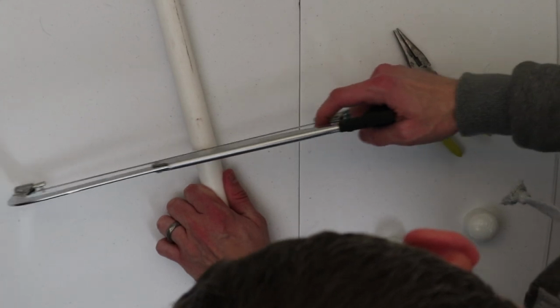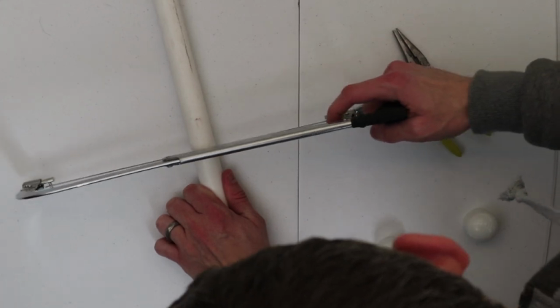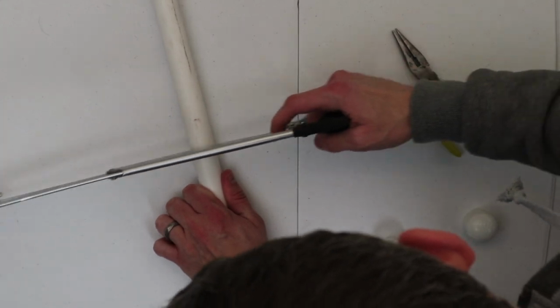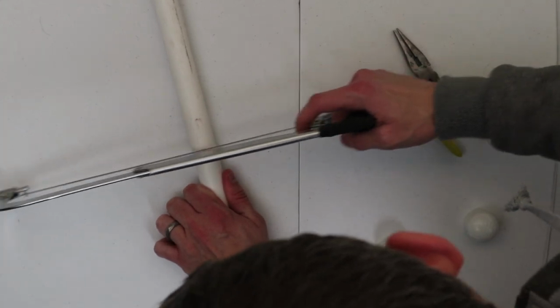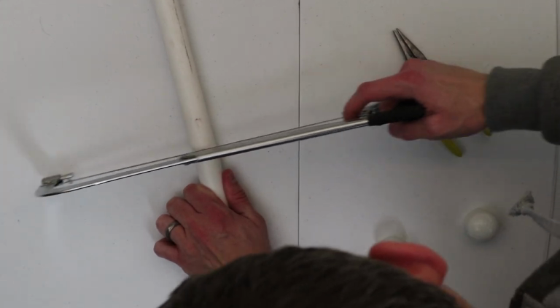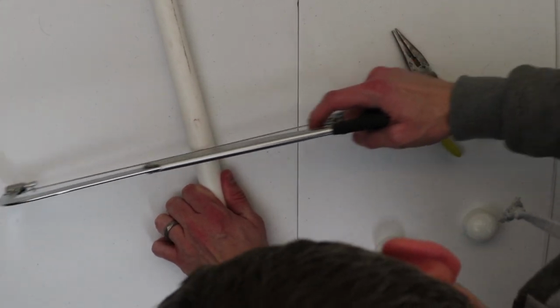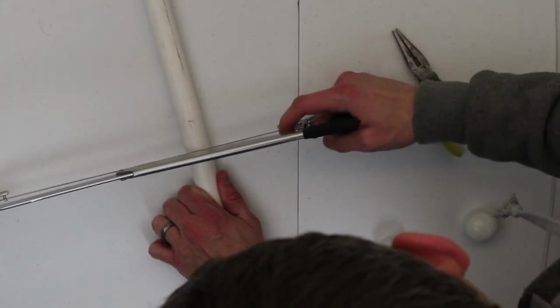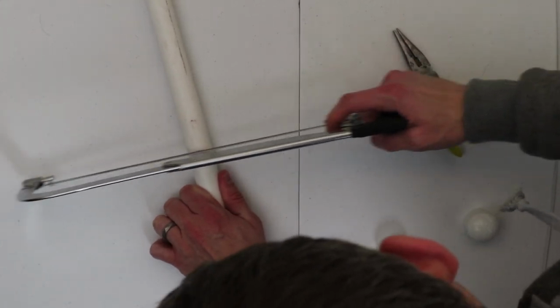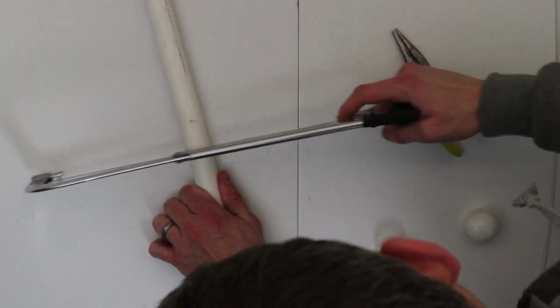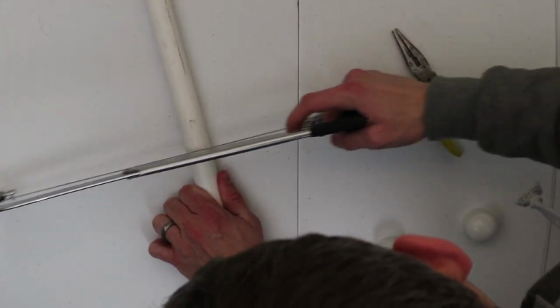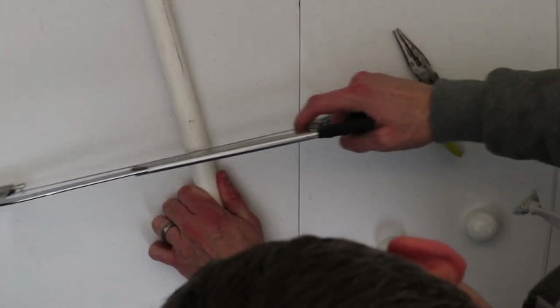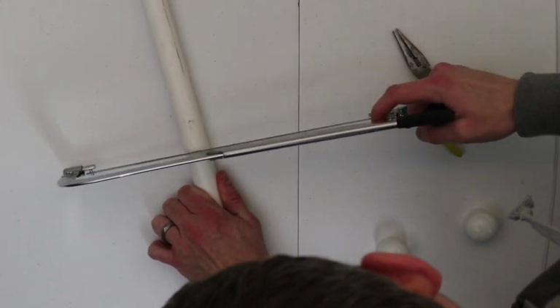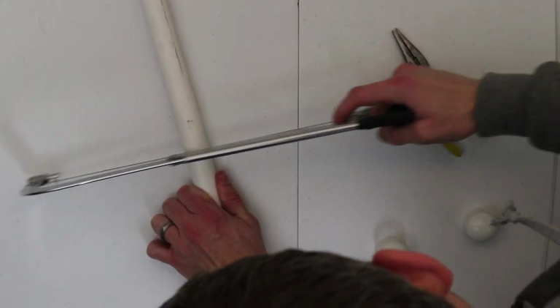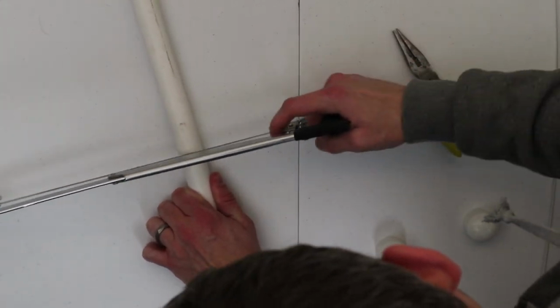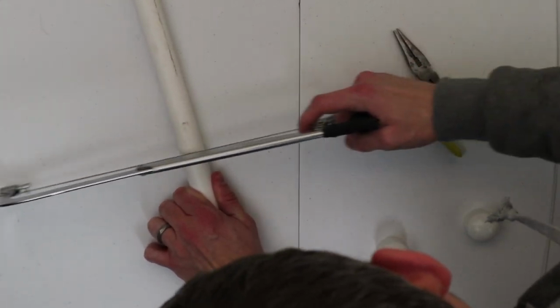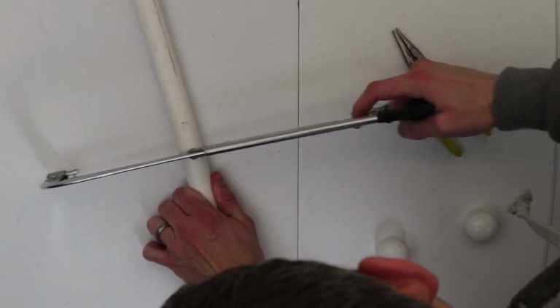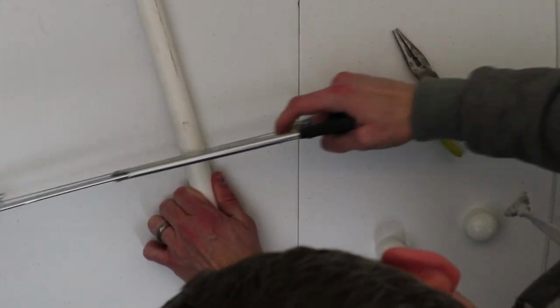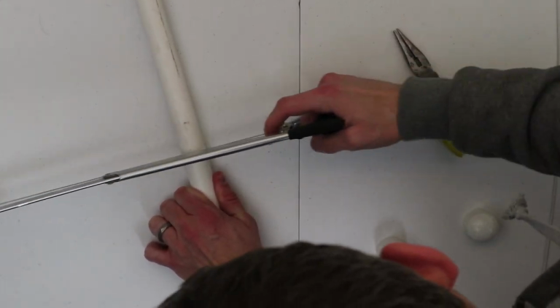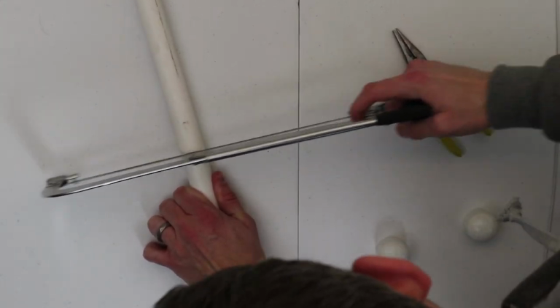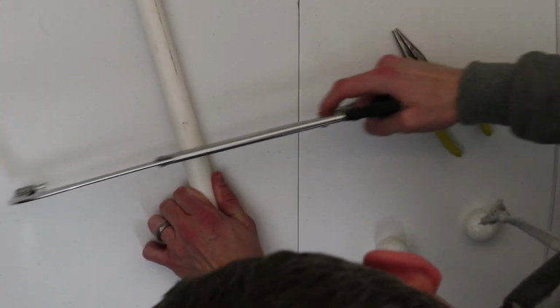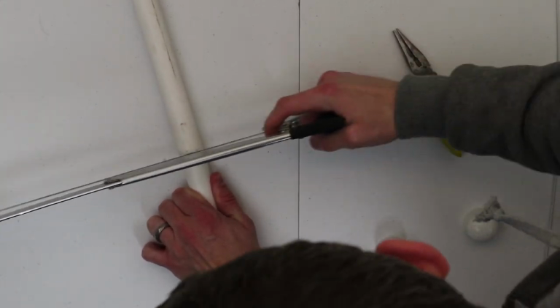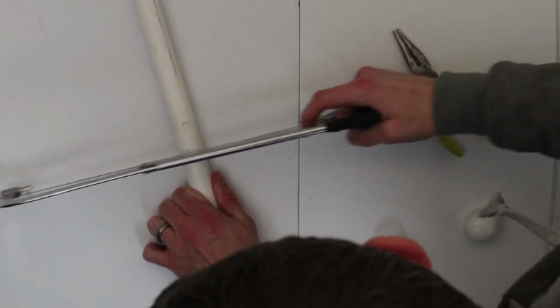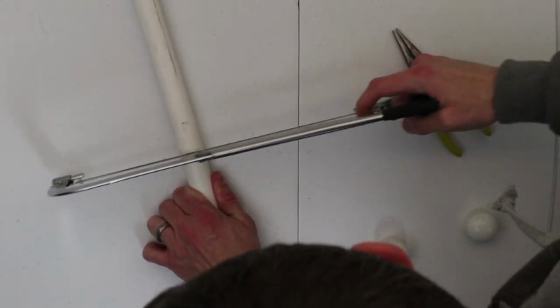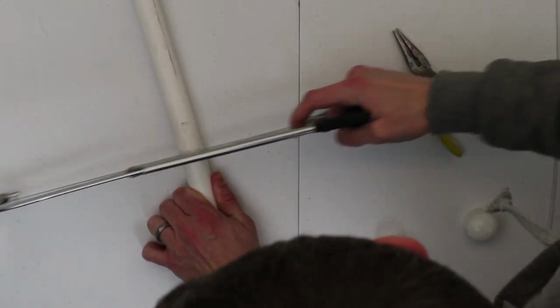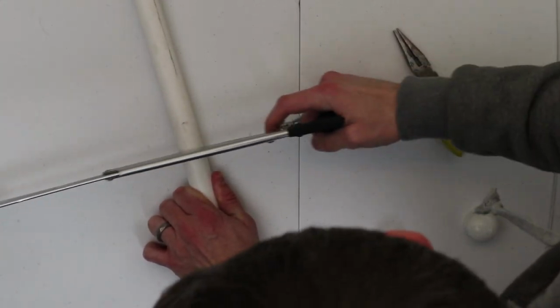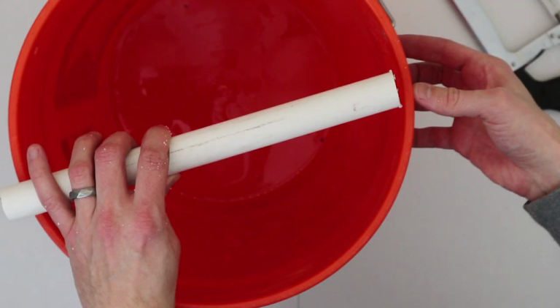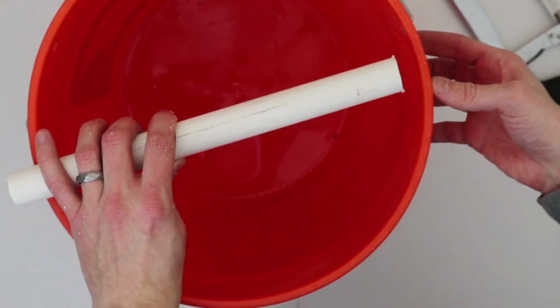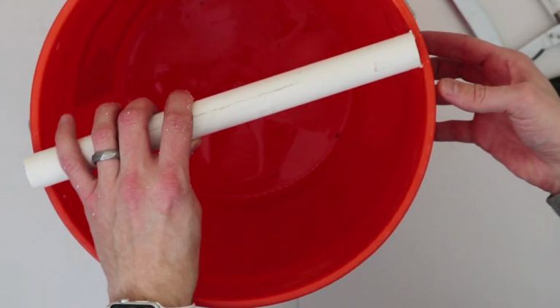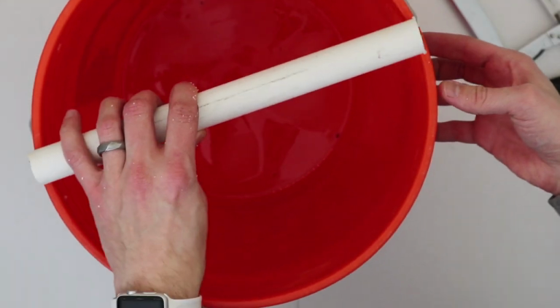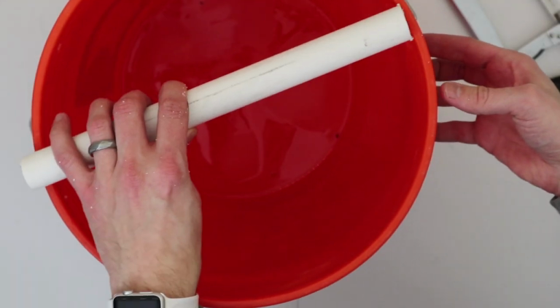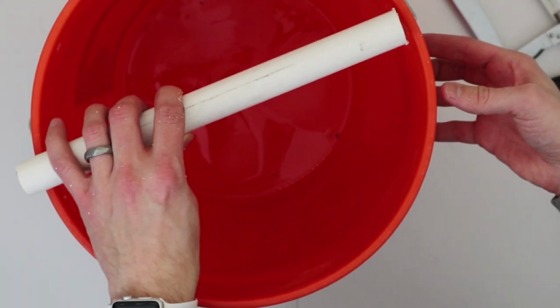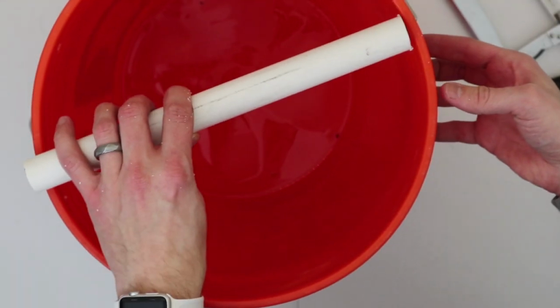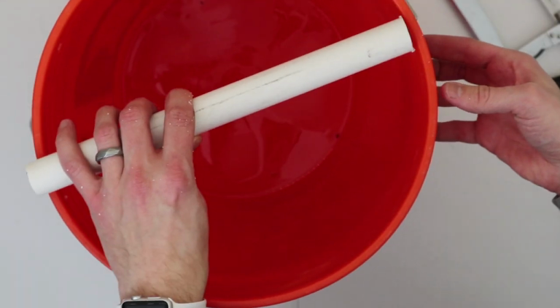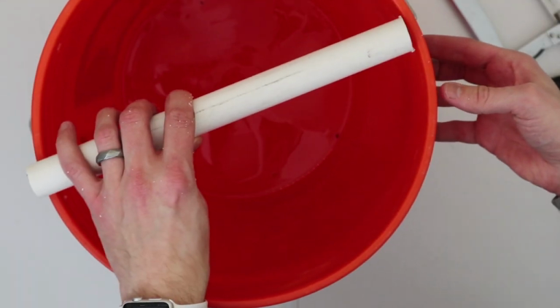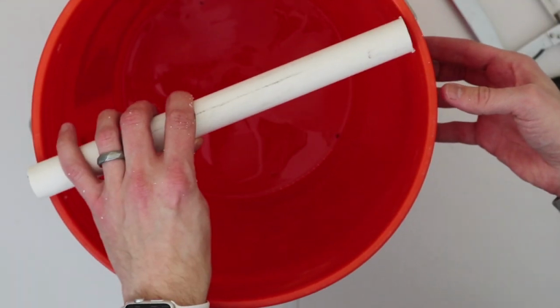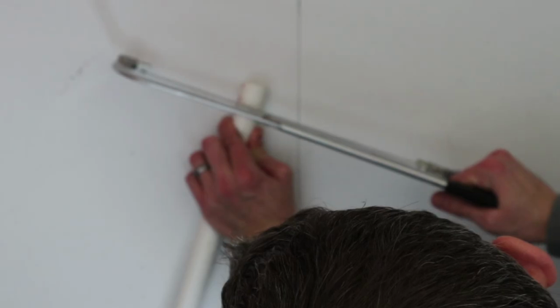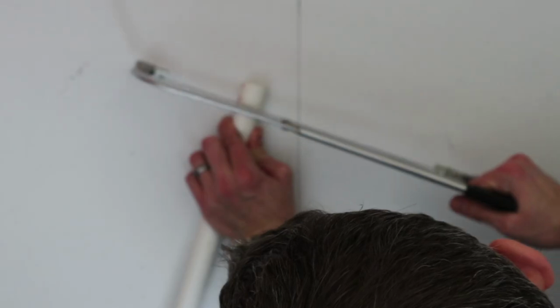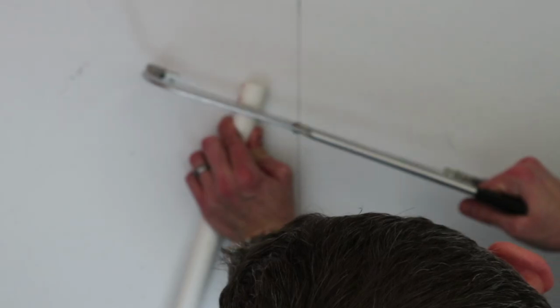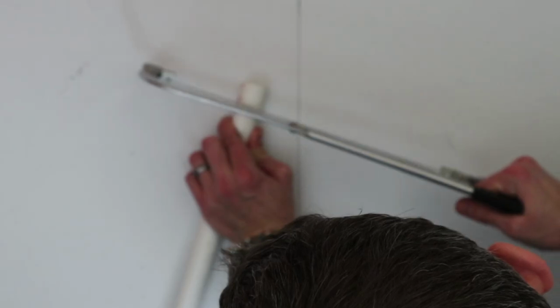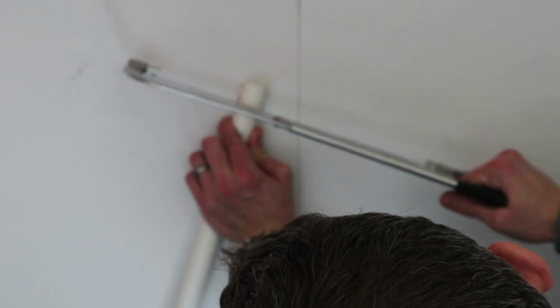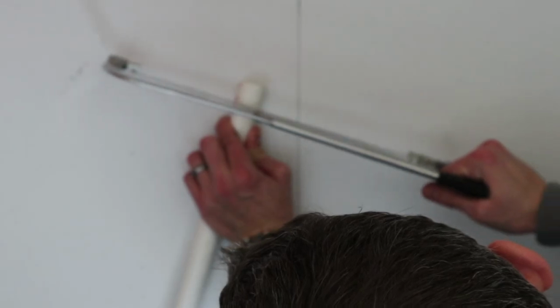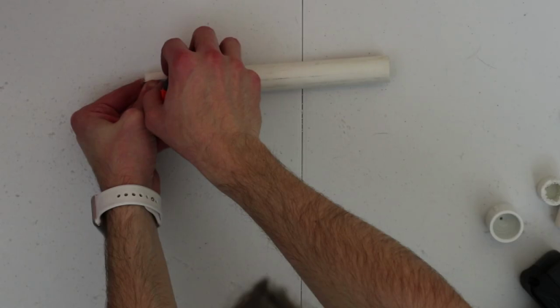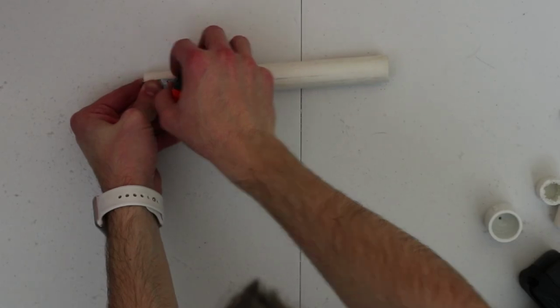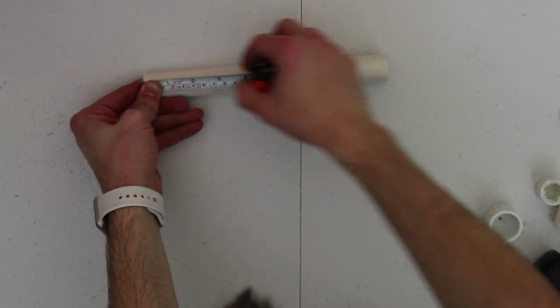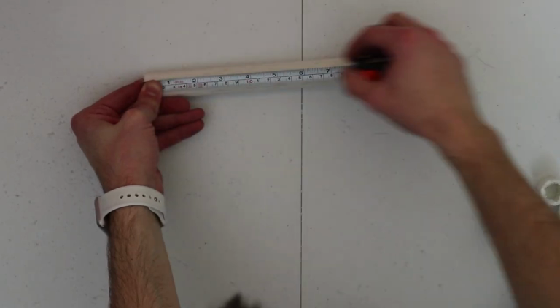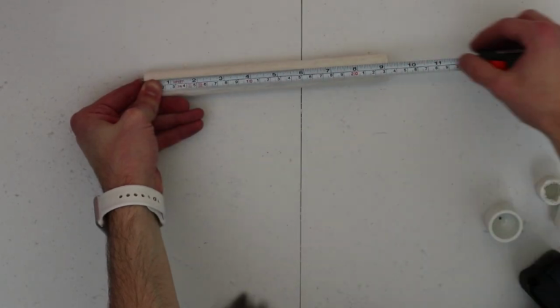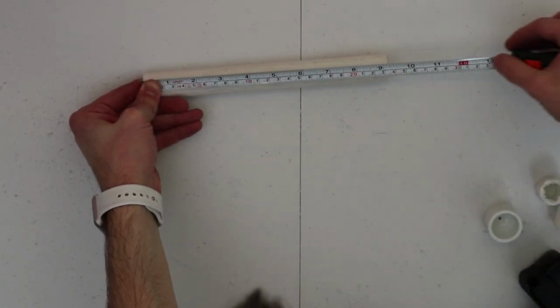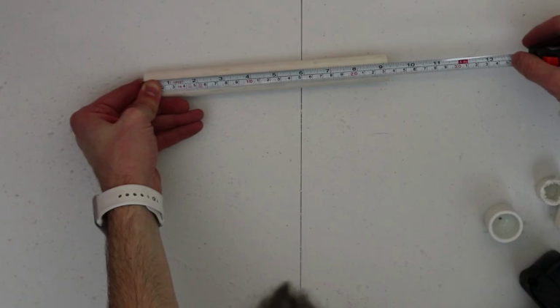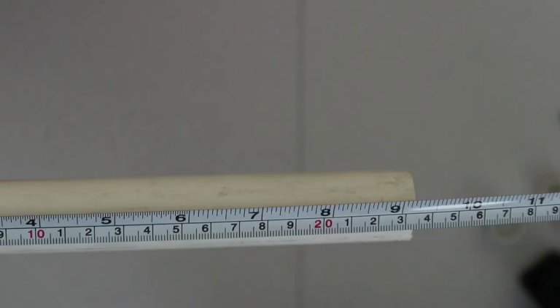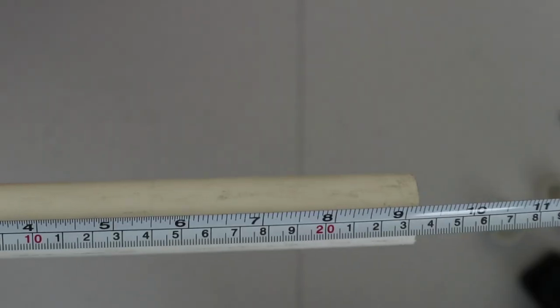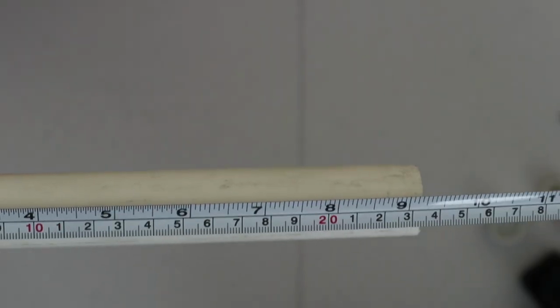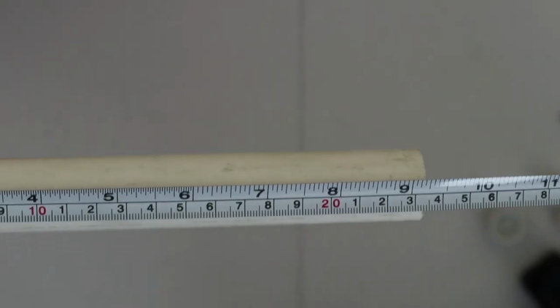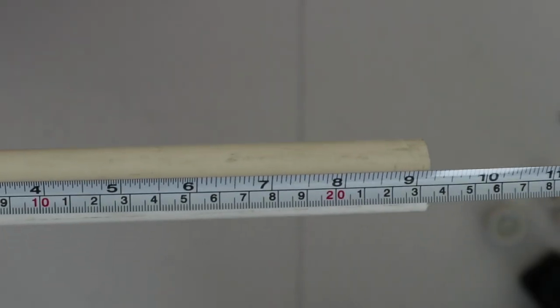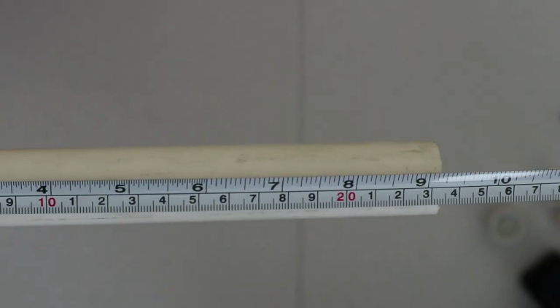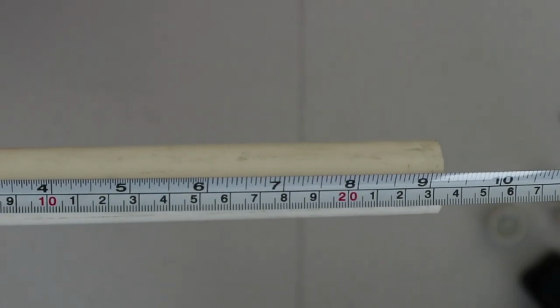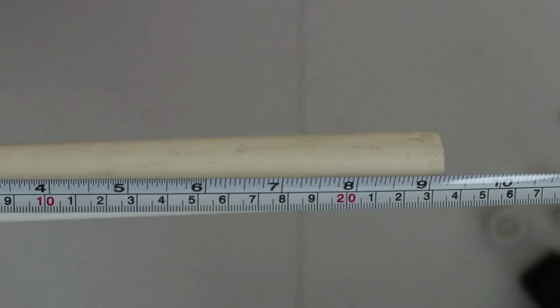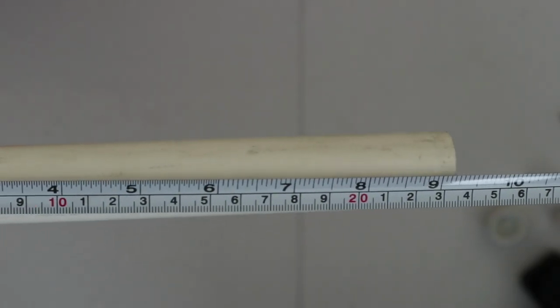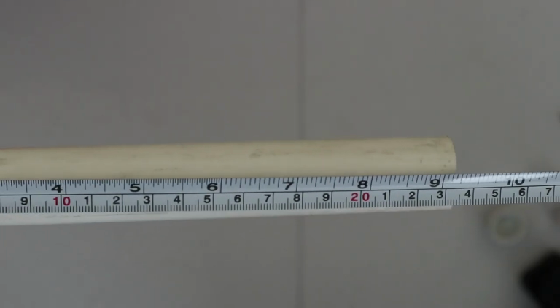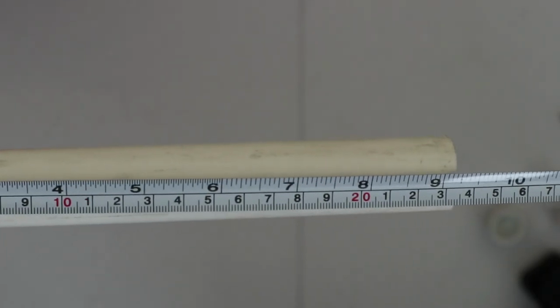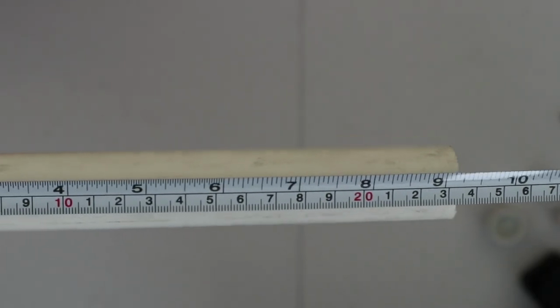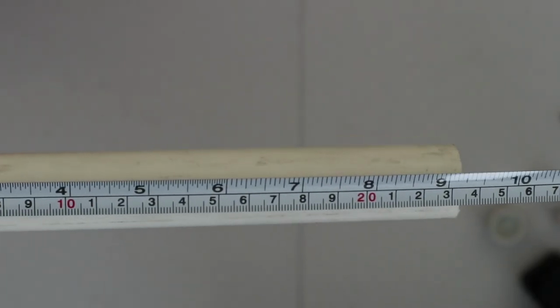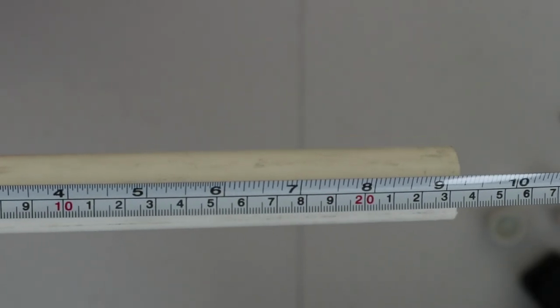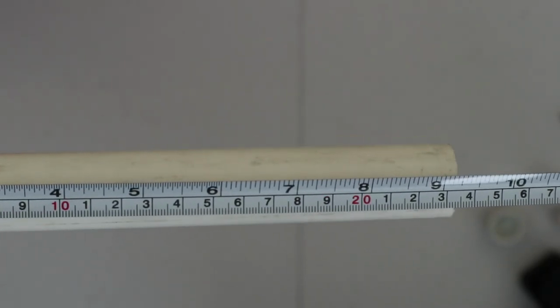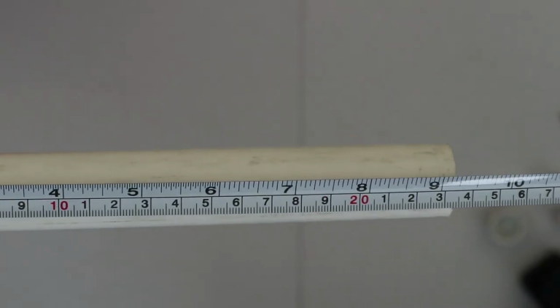Cut down your PVC pipe. Mine was a little long so I had to cut it again, but if you cut yours at 9¼ inches, you should be fine.